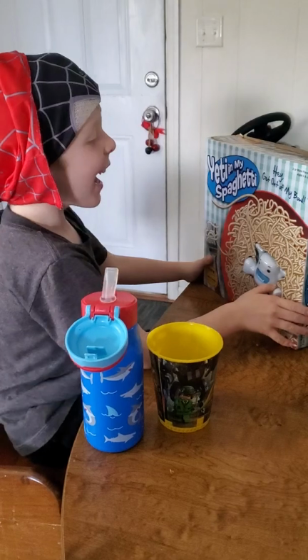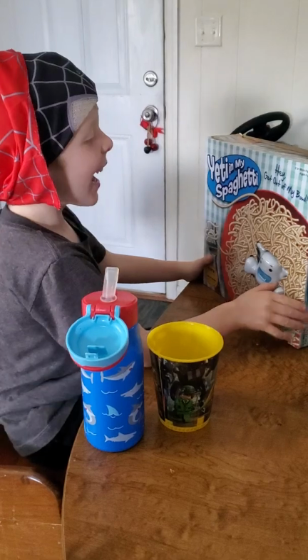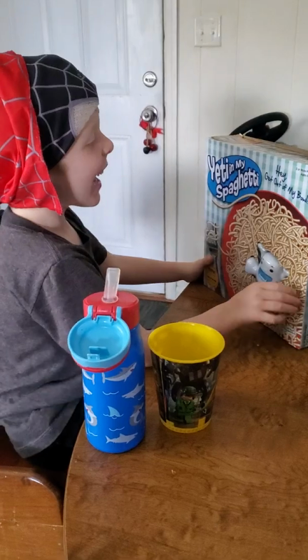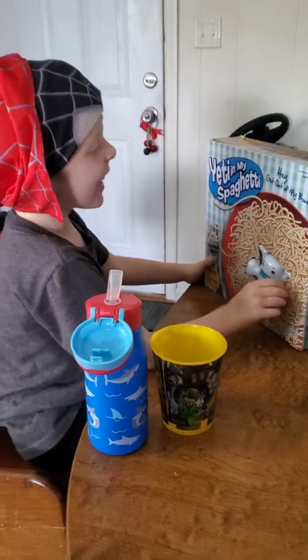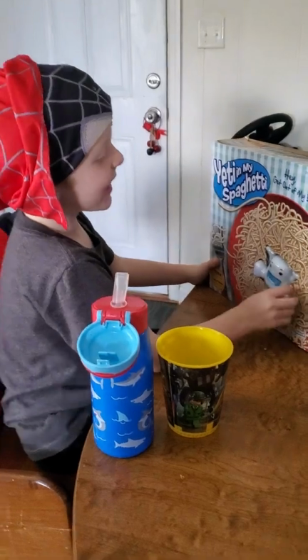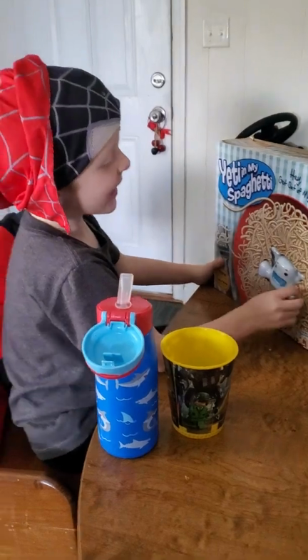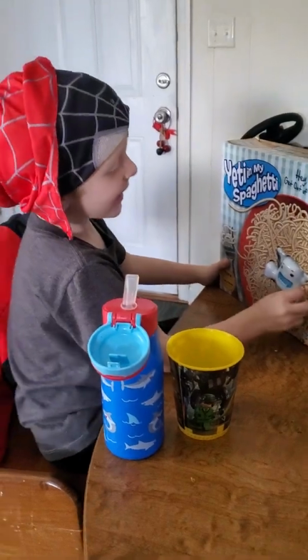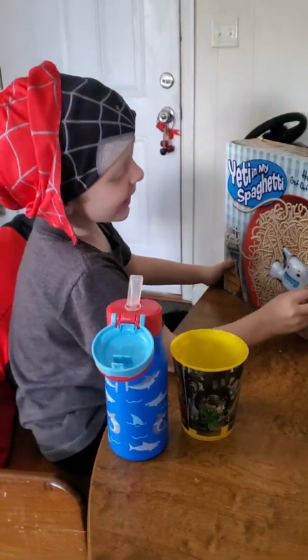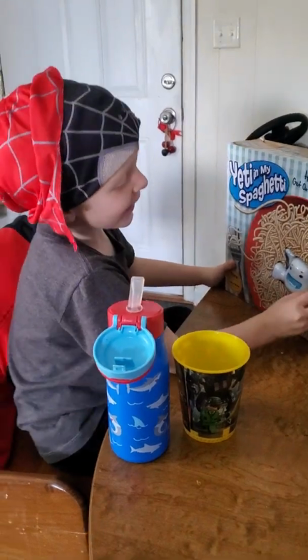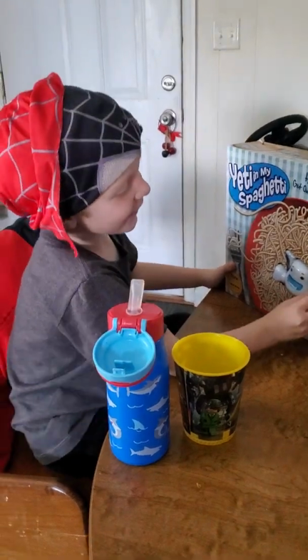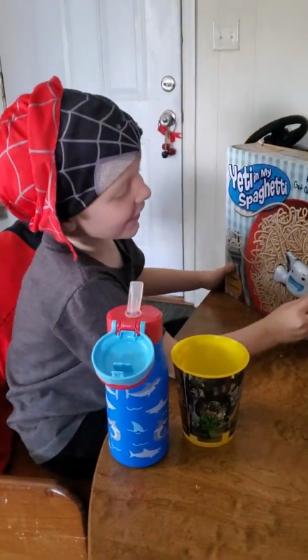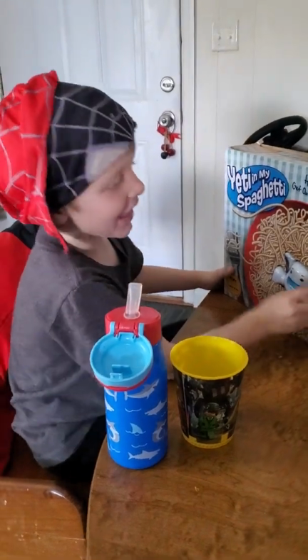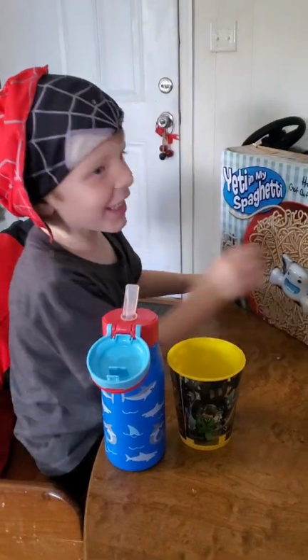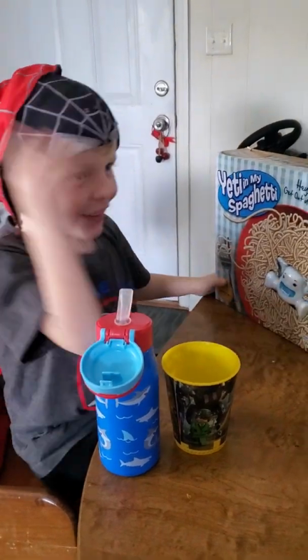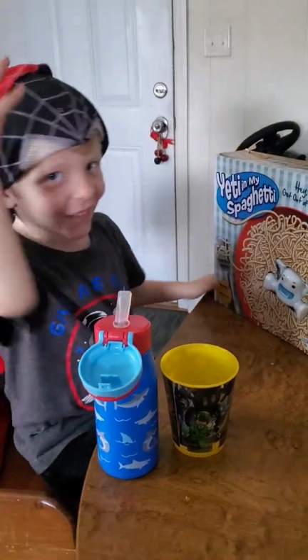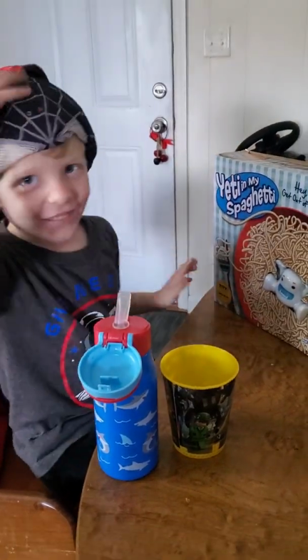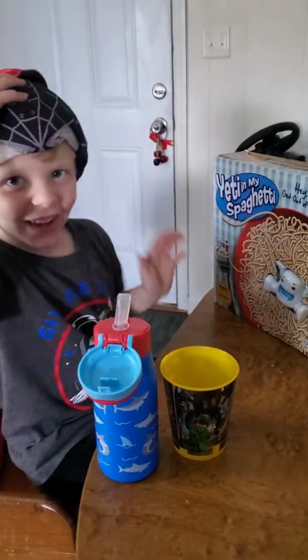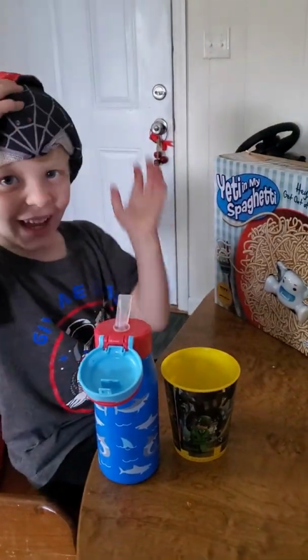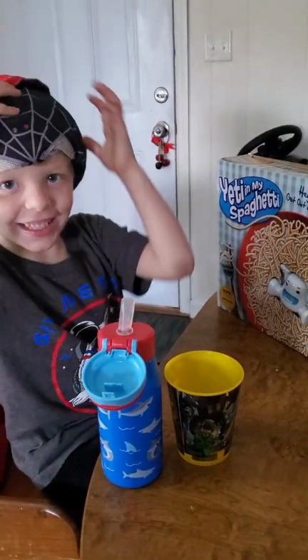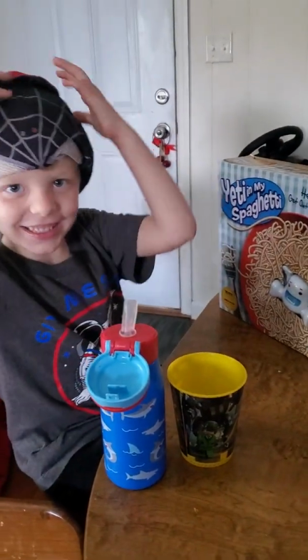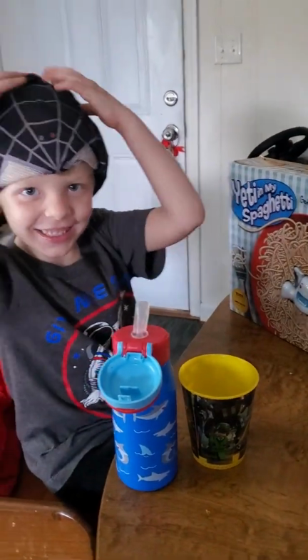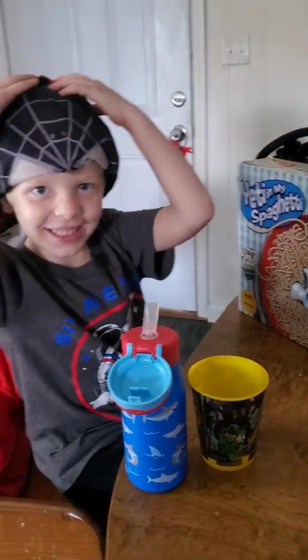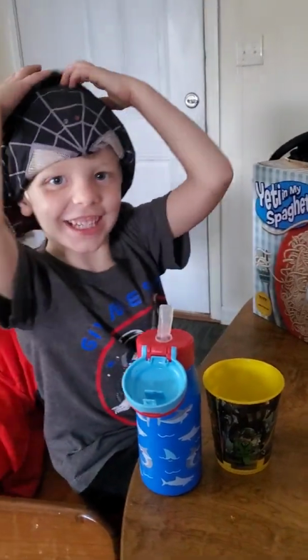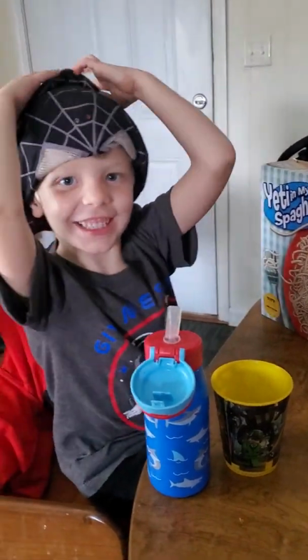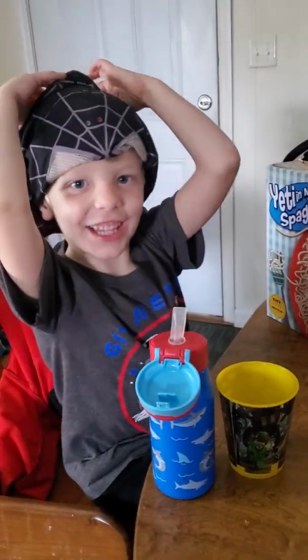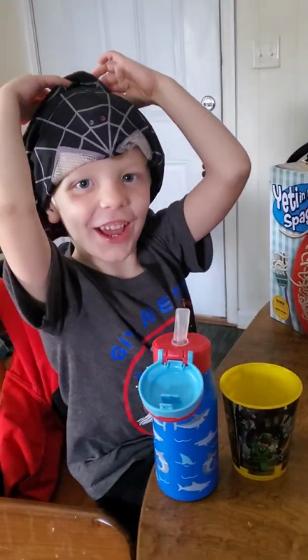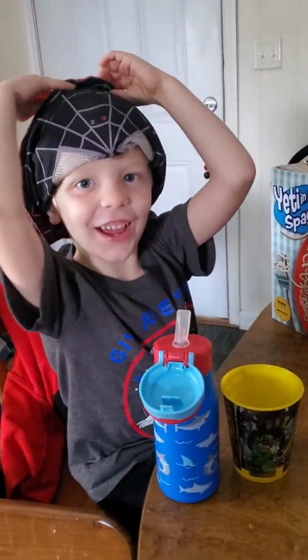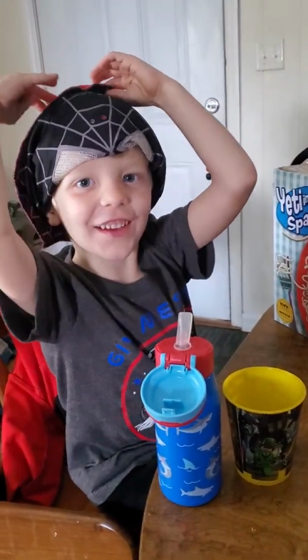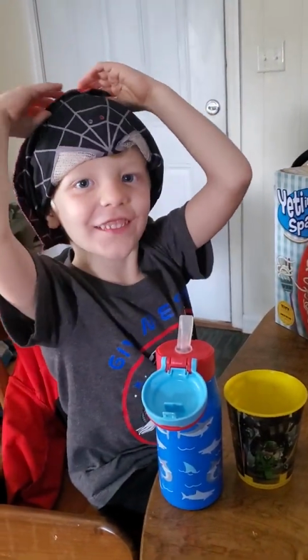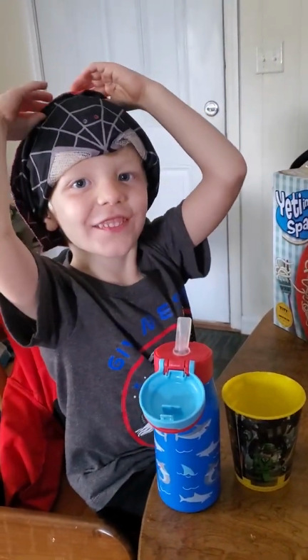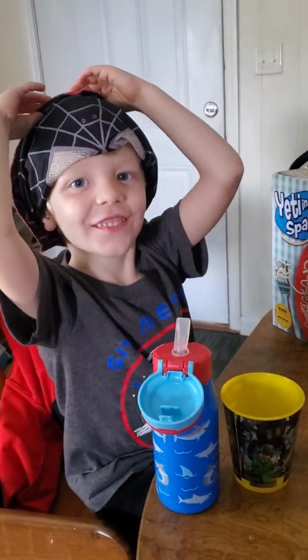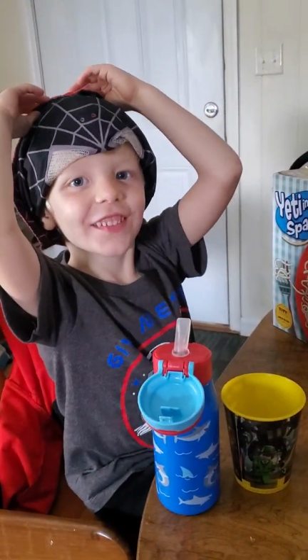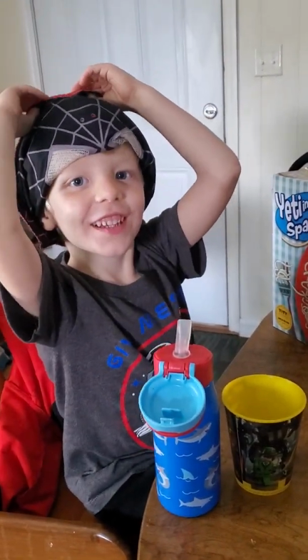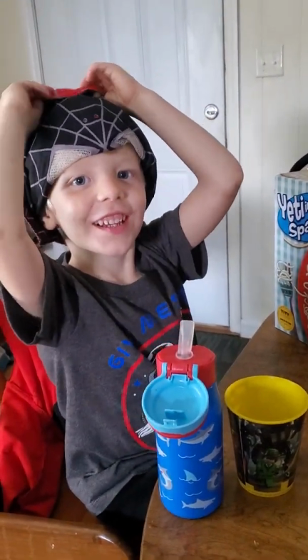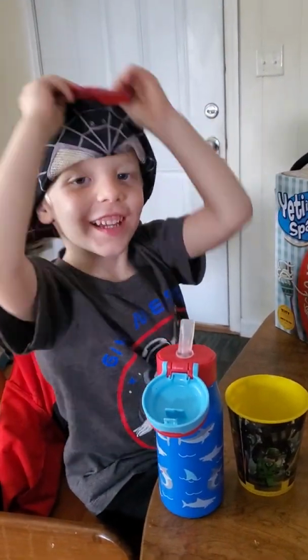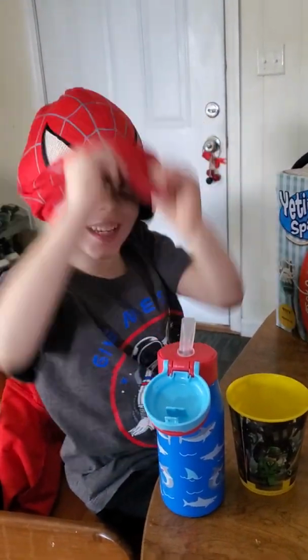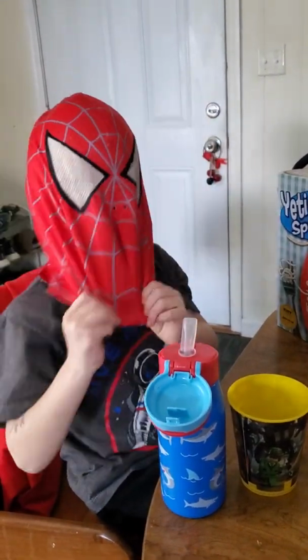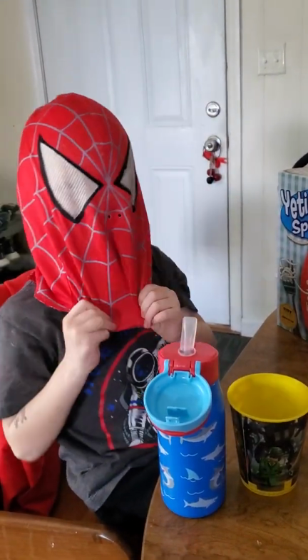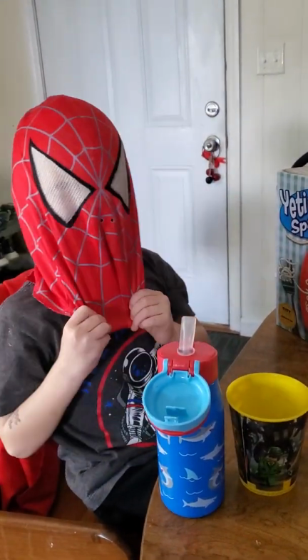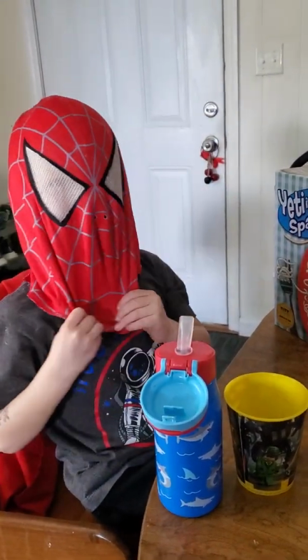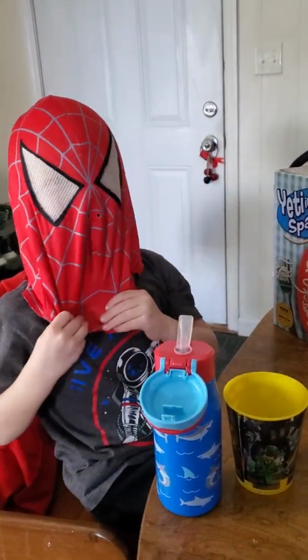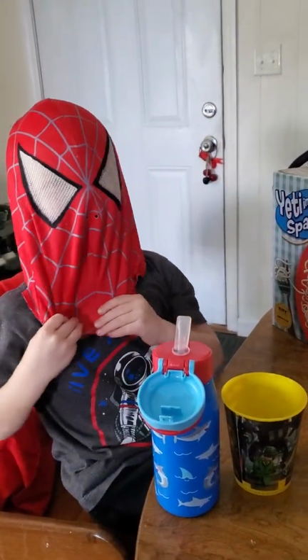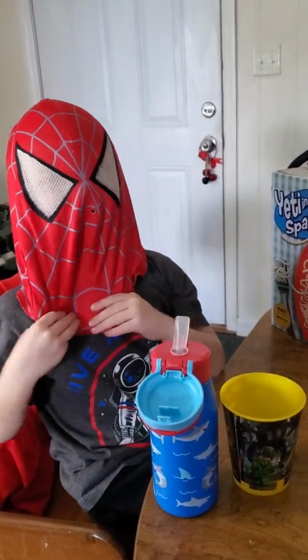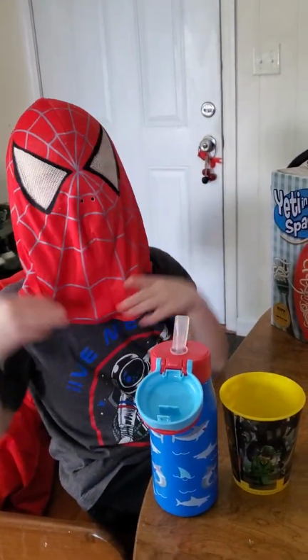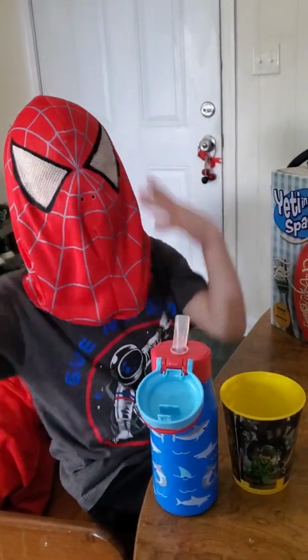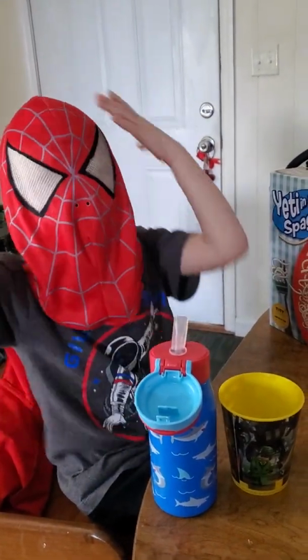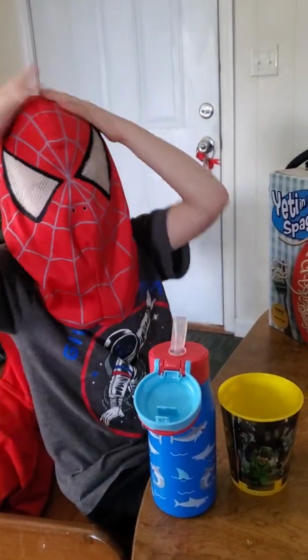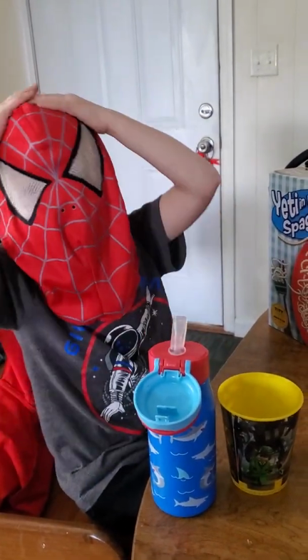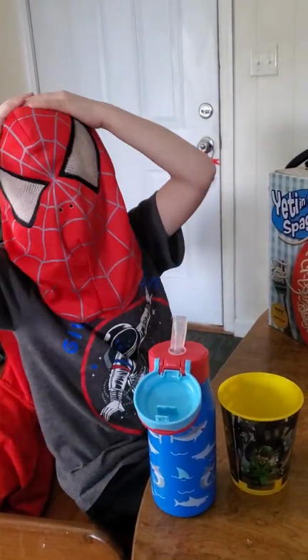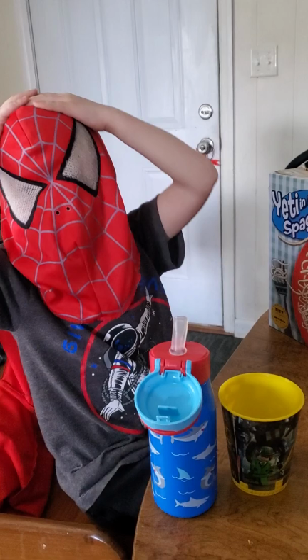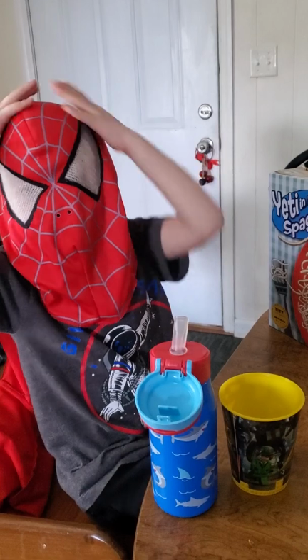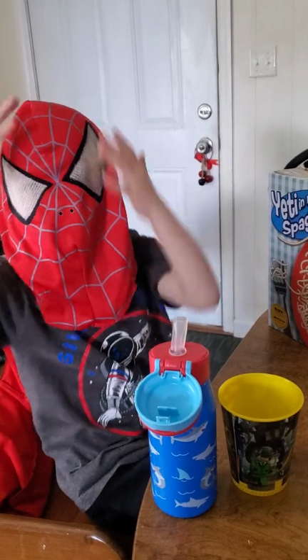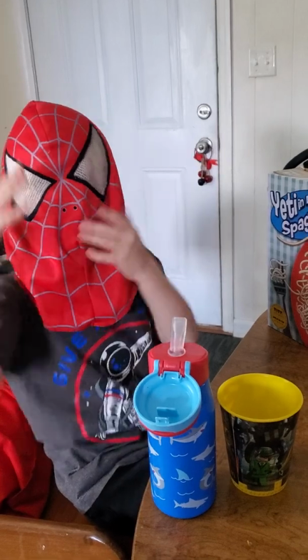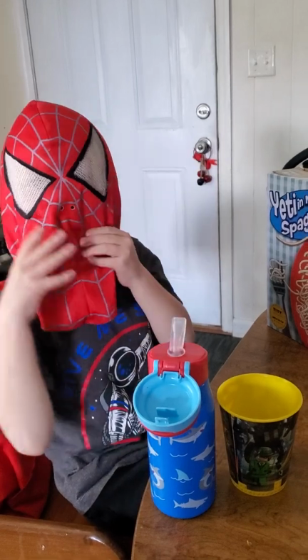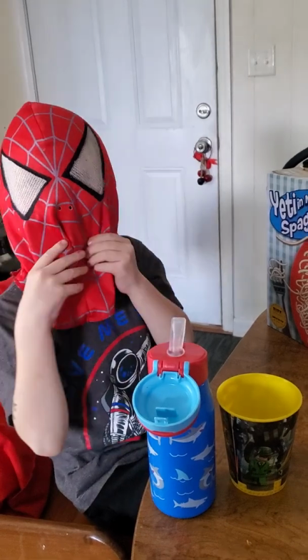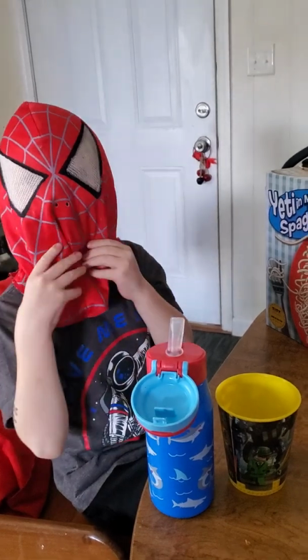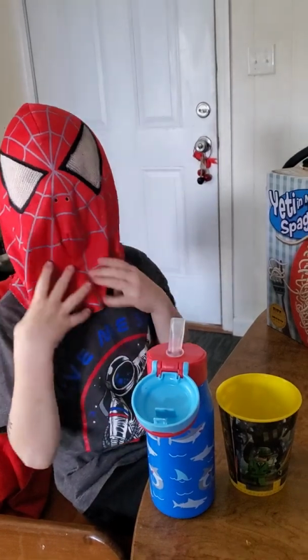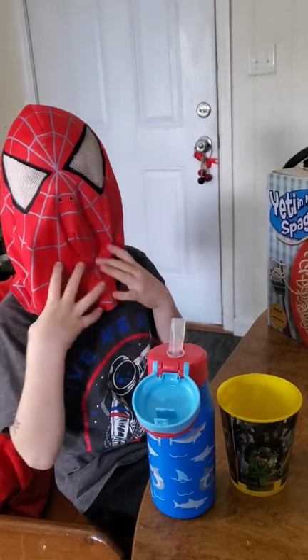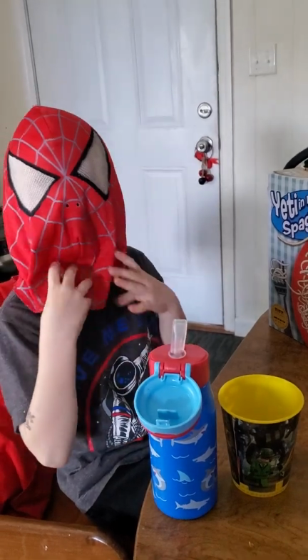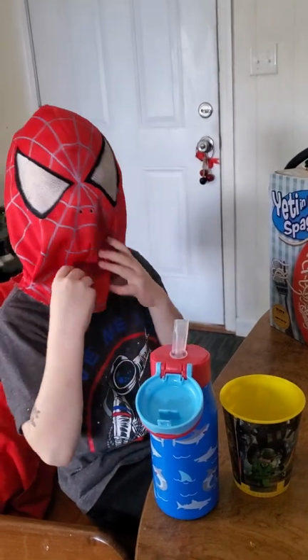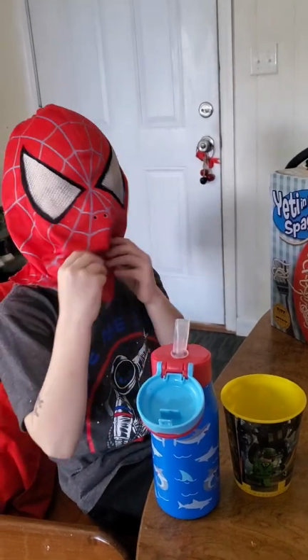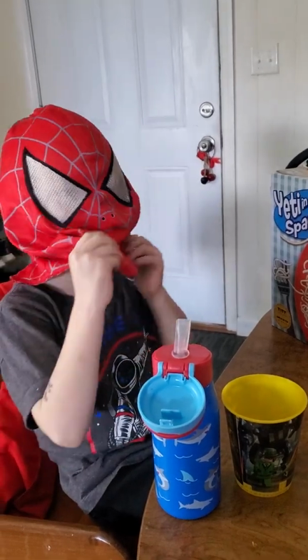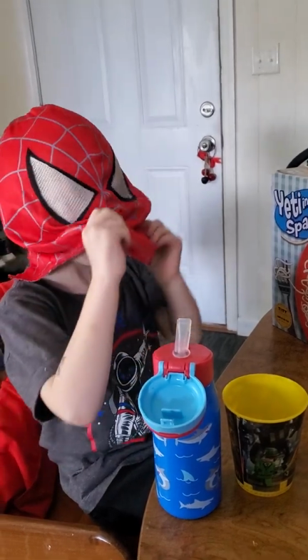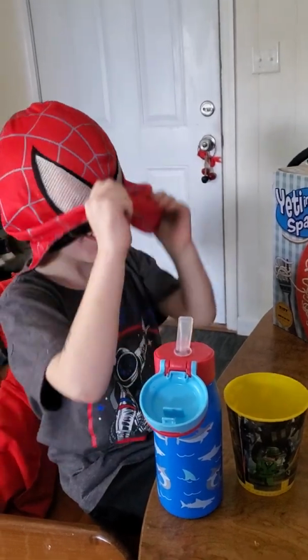Hi, this is me, Sebastian, and look, I have this cool math I'm doing.